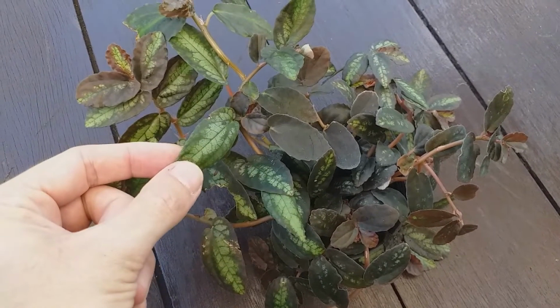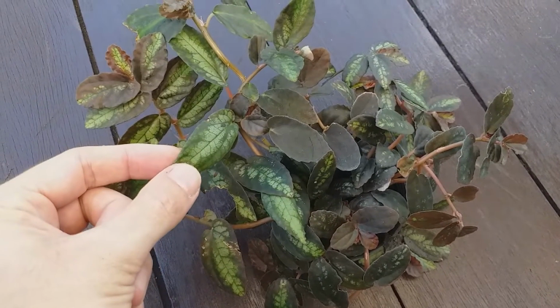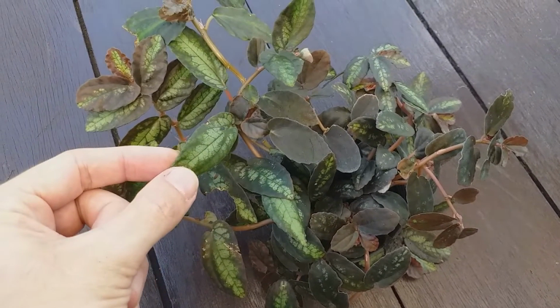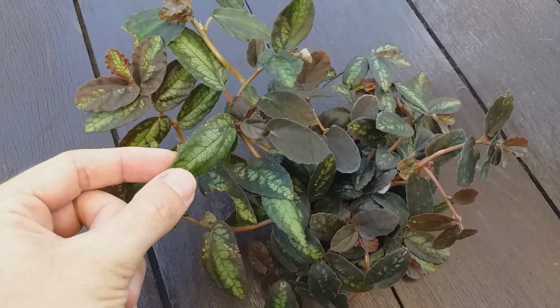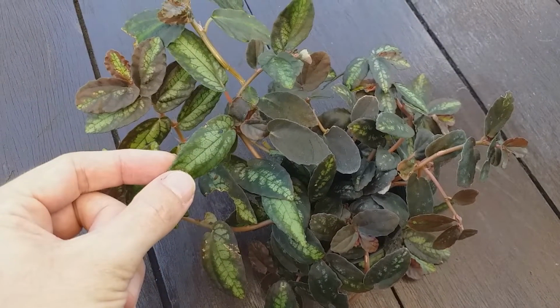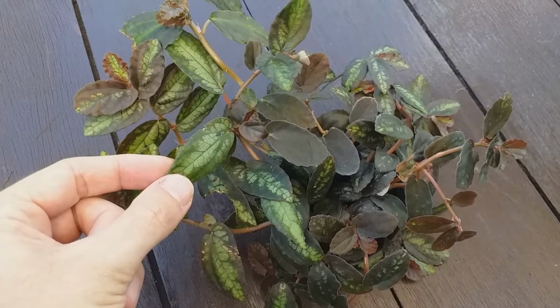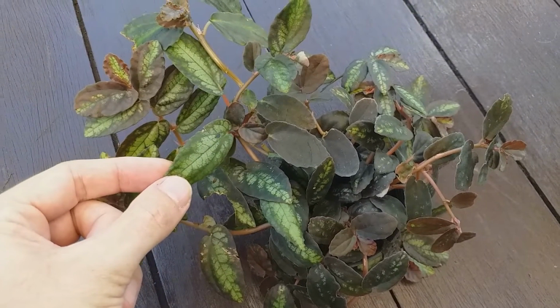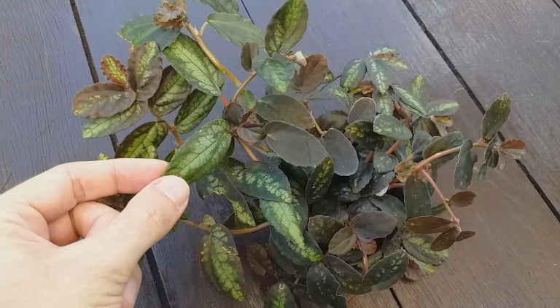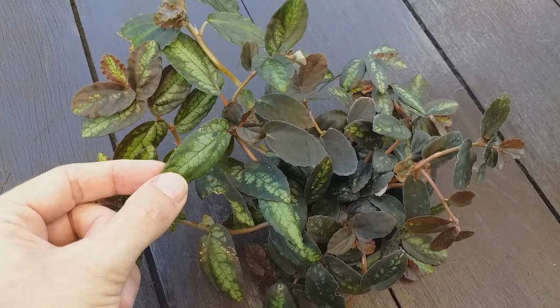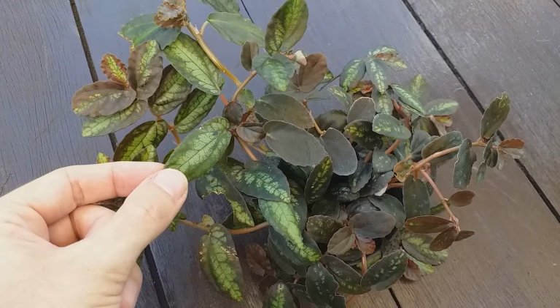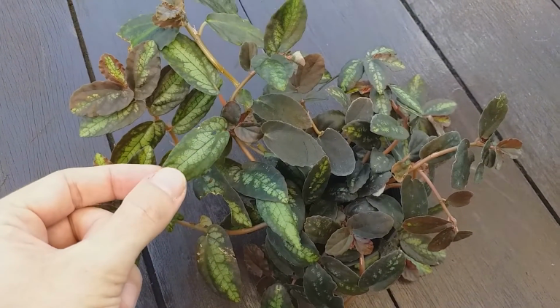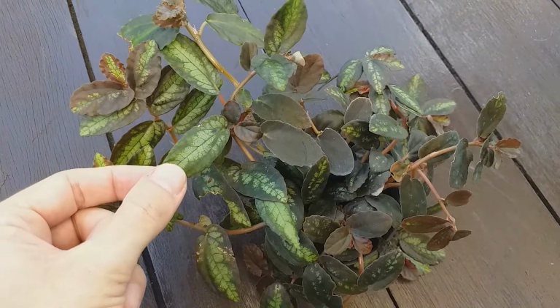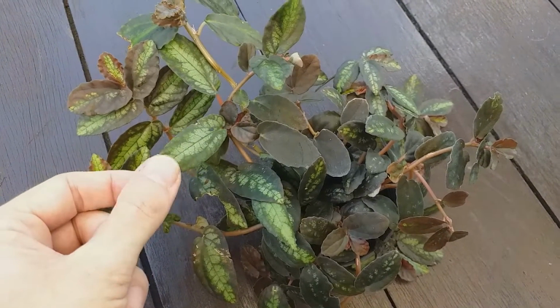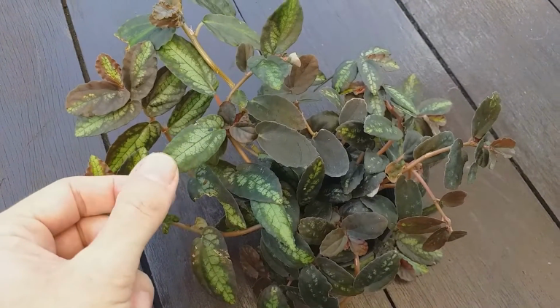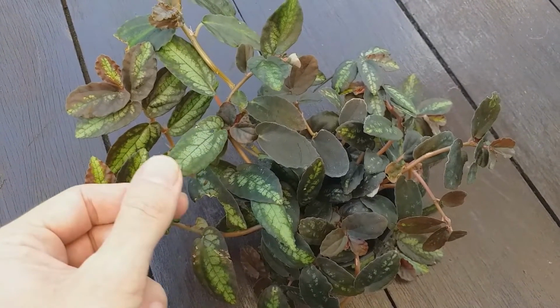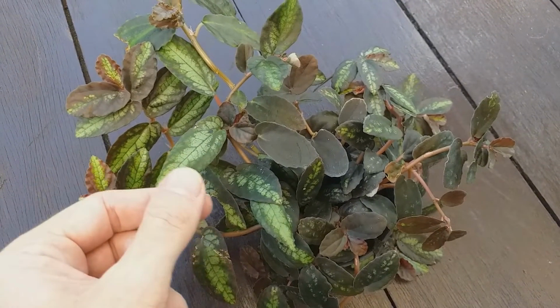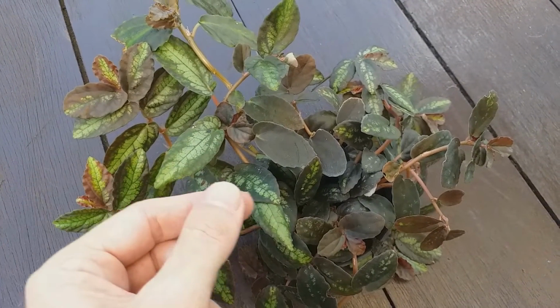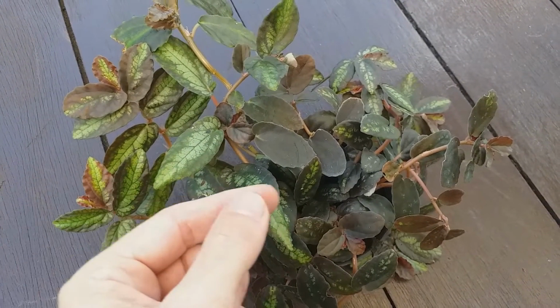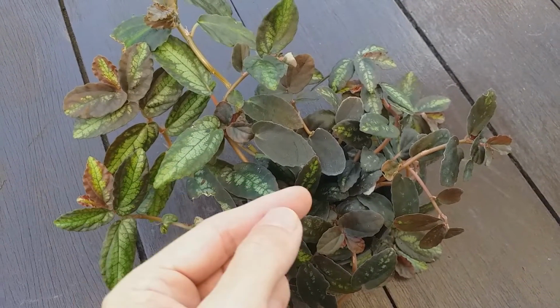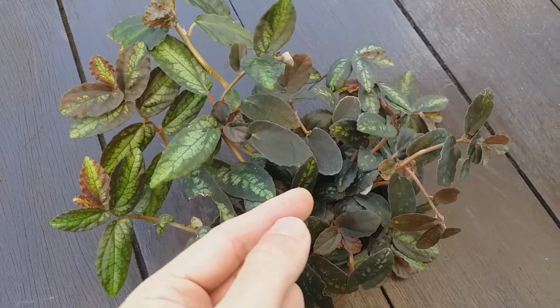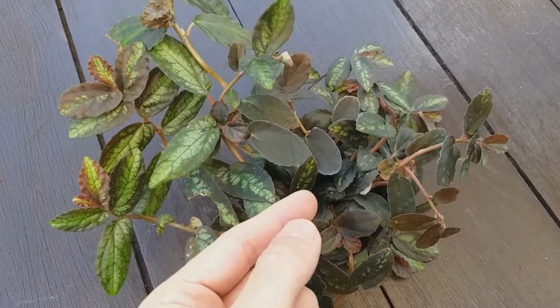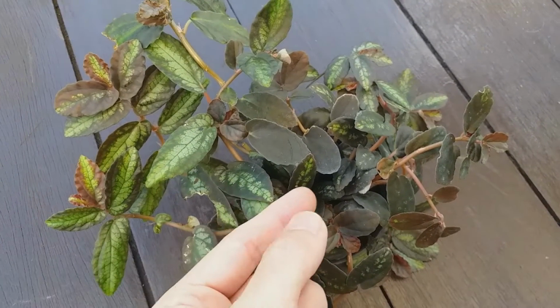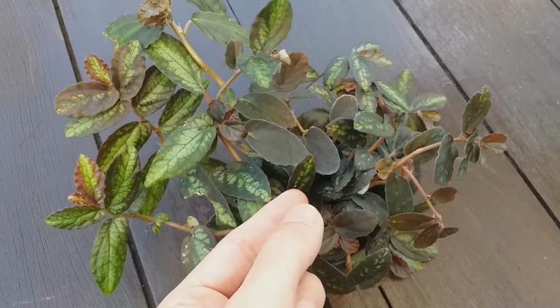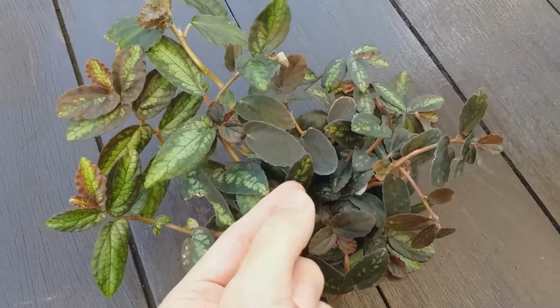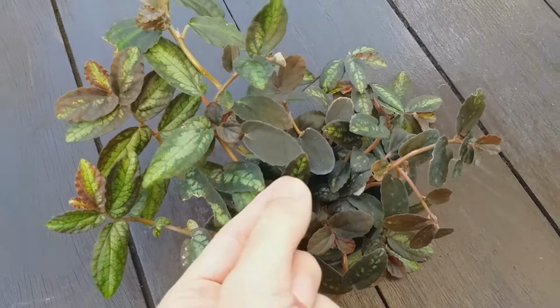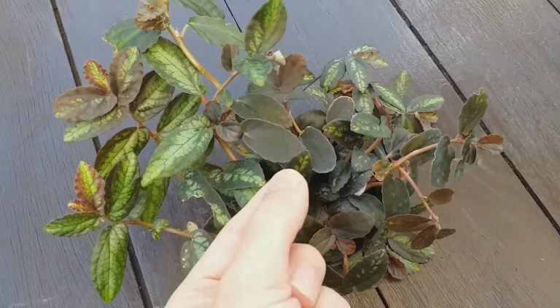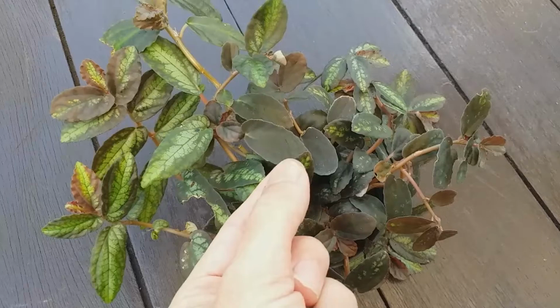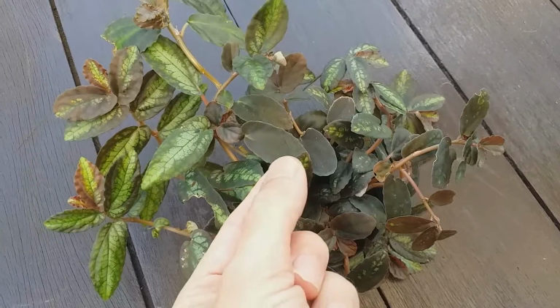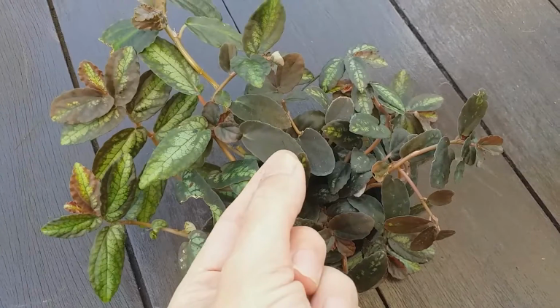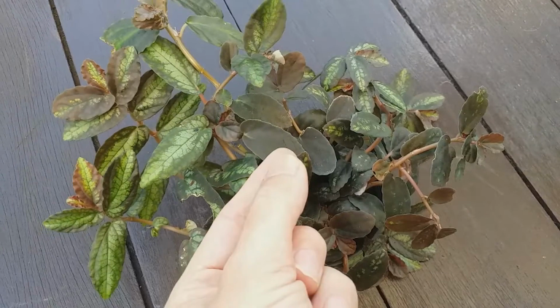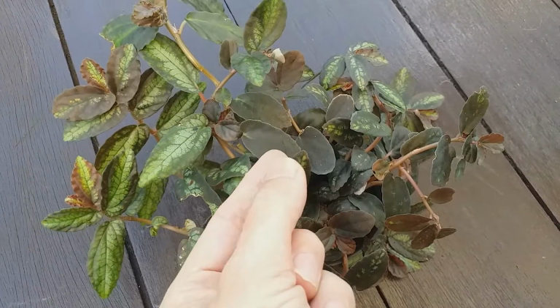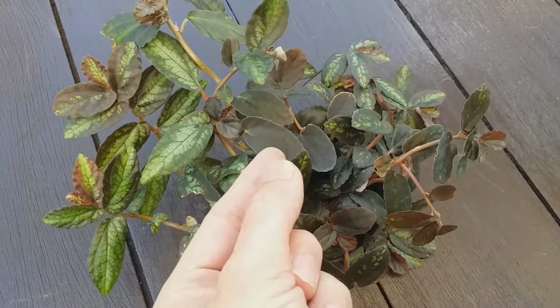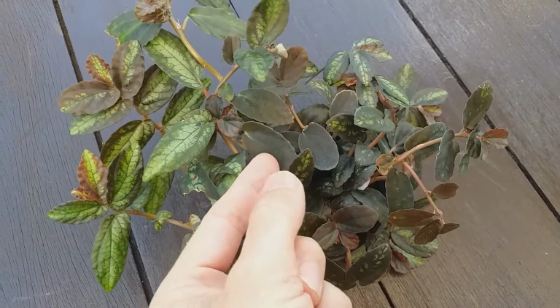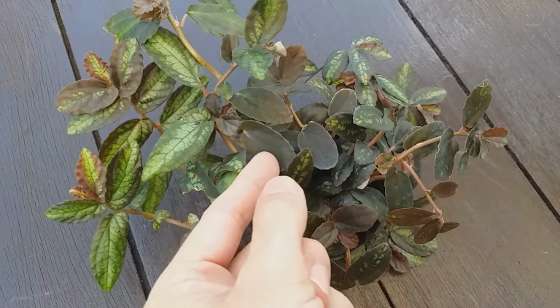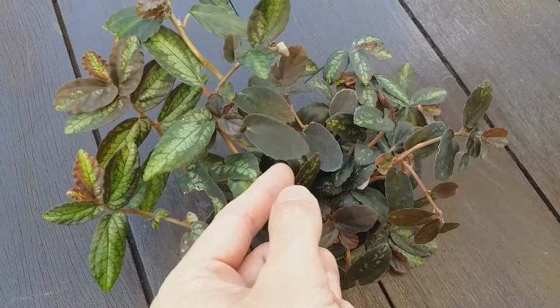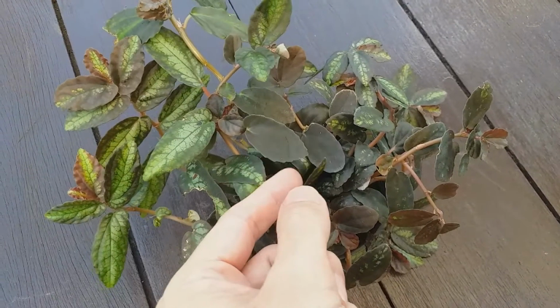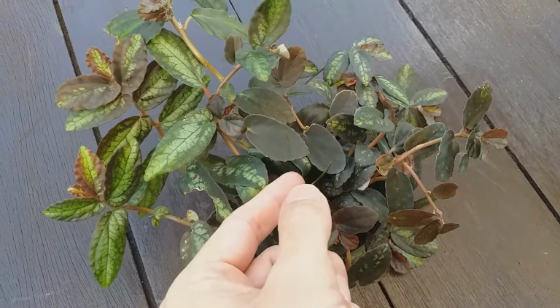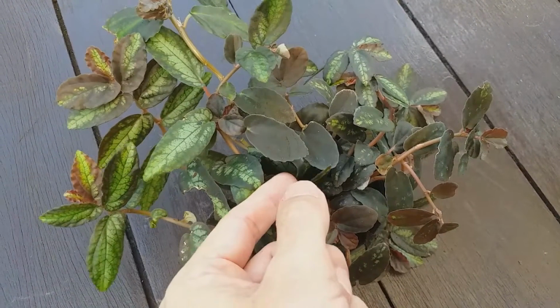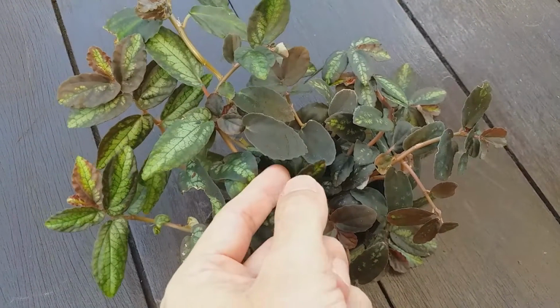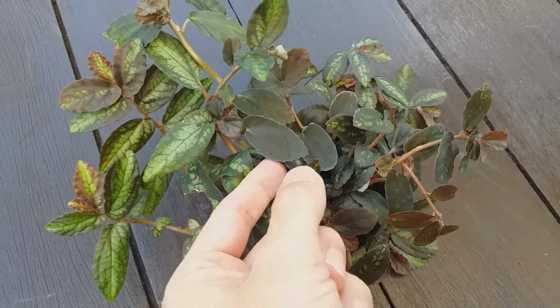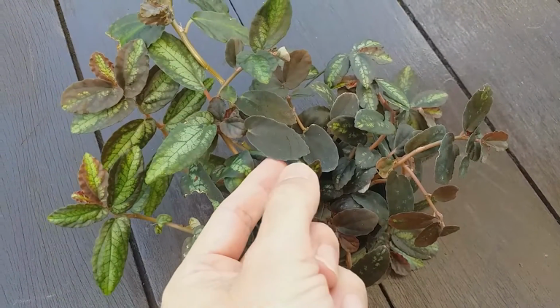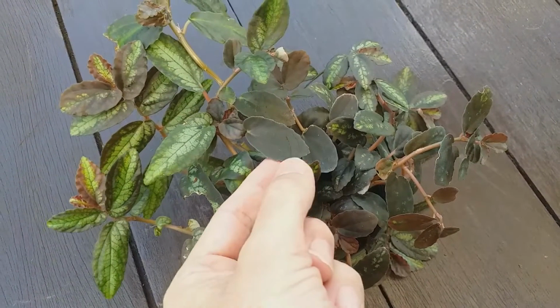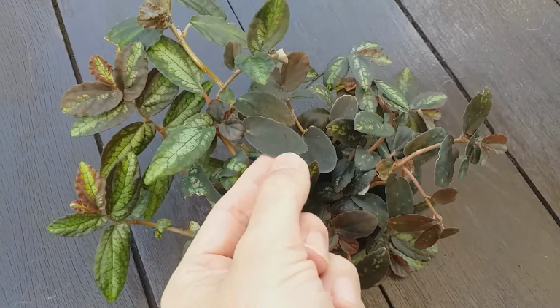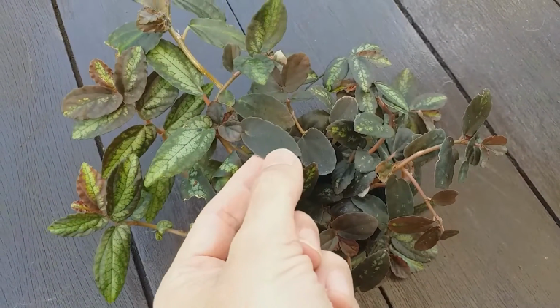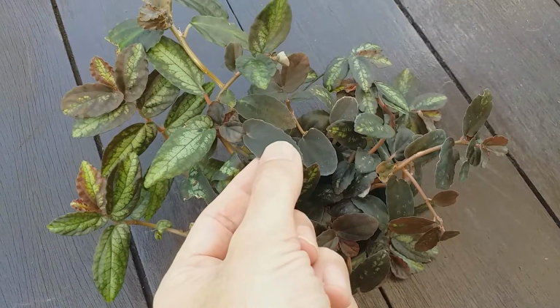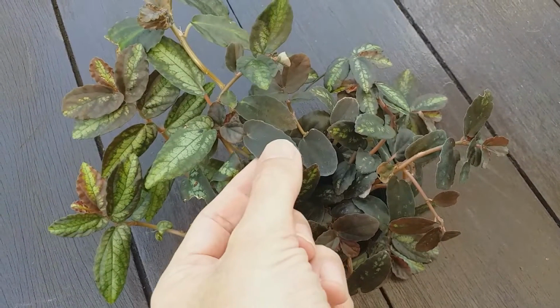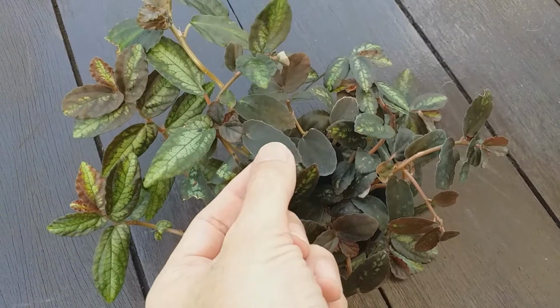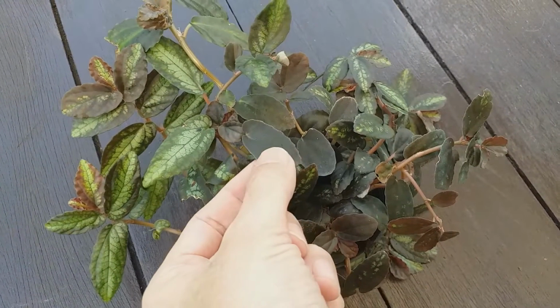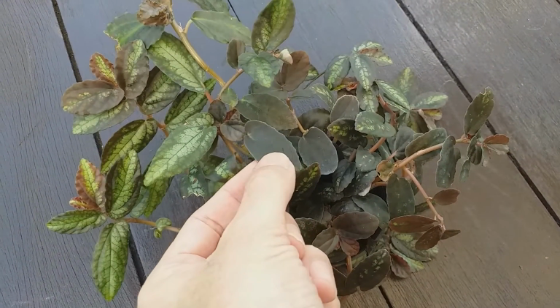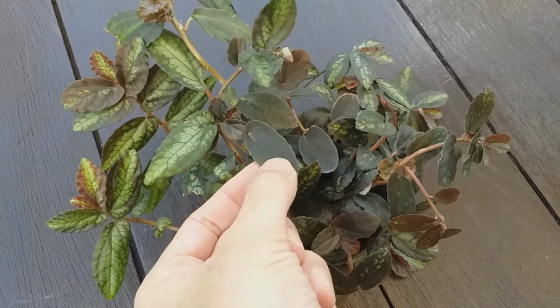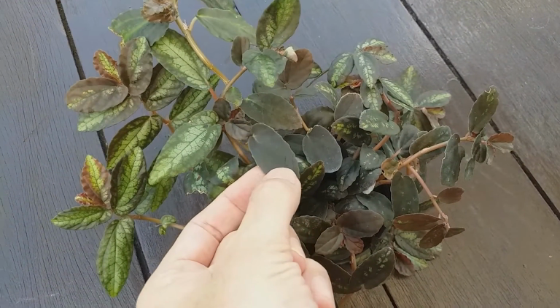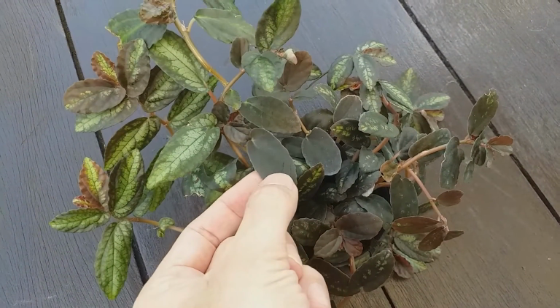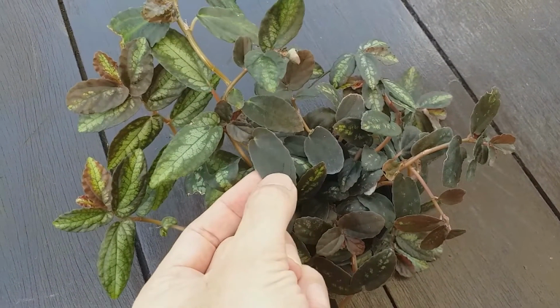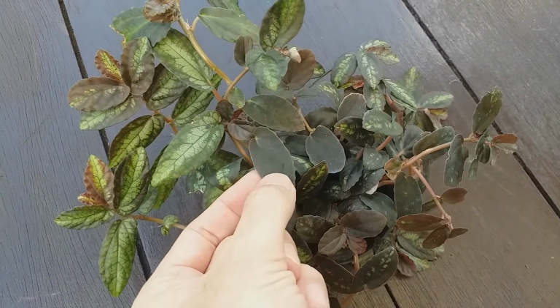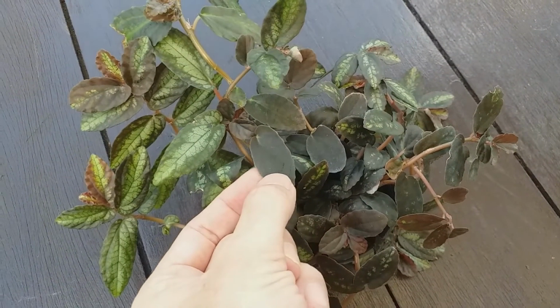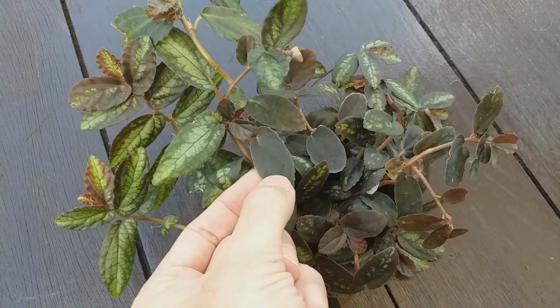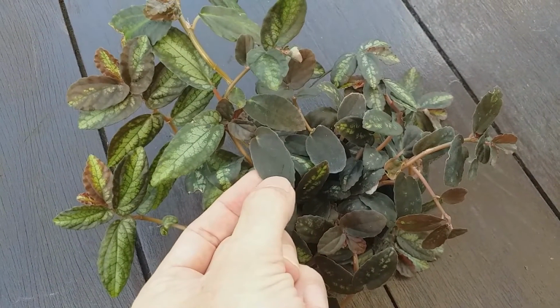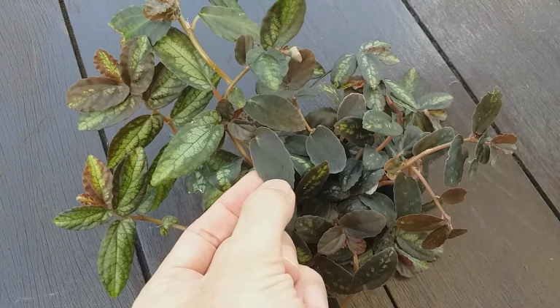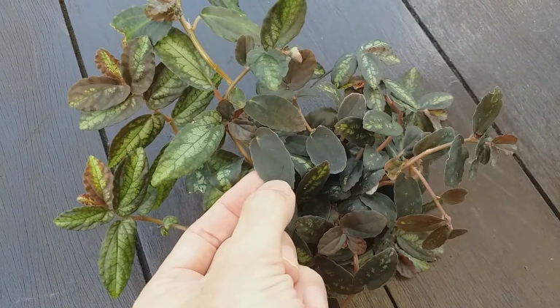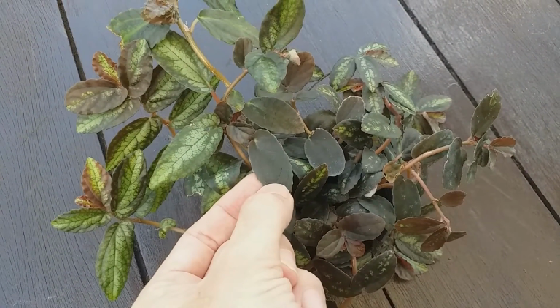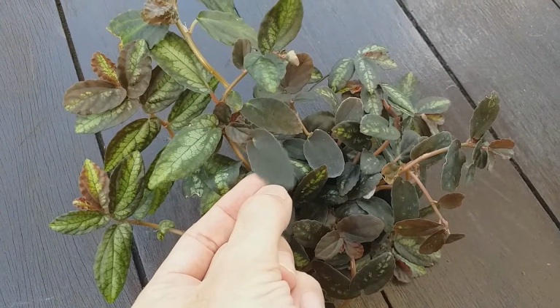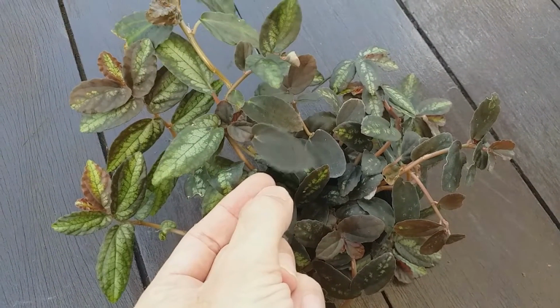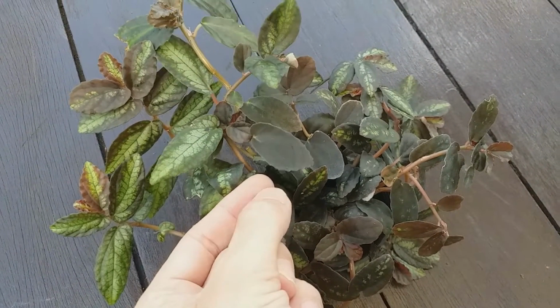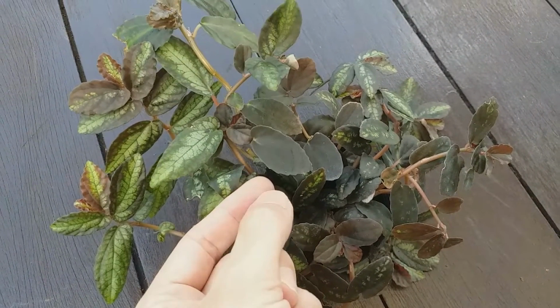Aerial roots are not produced, so Pelionia repens does not climb well, preferring to scramble around at ground level.